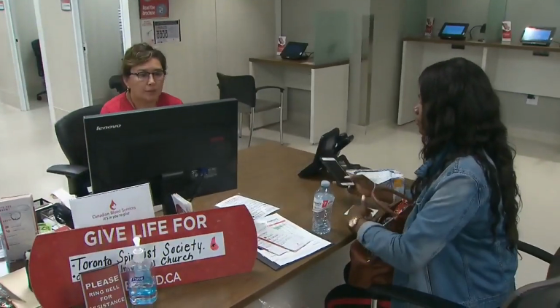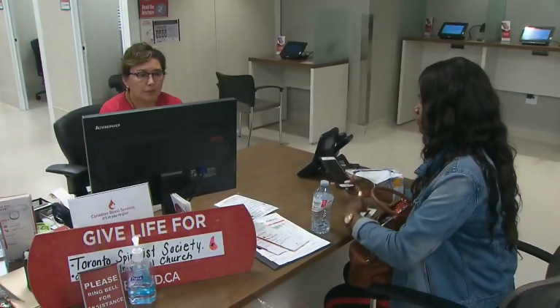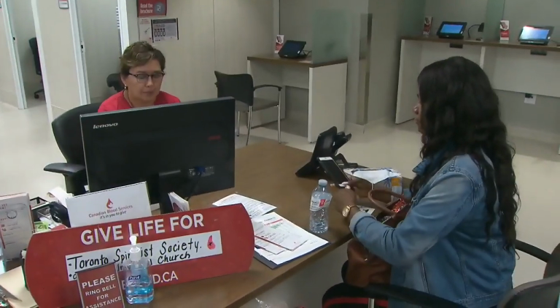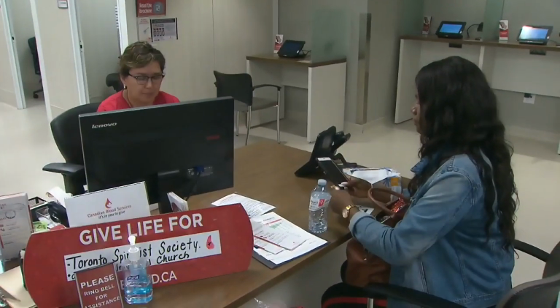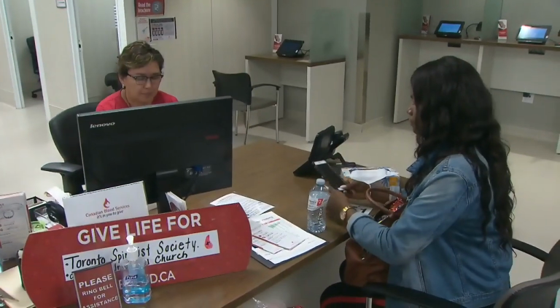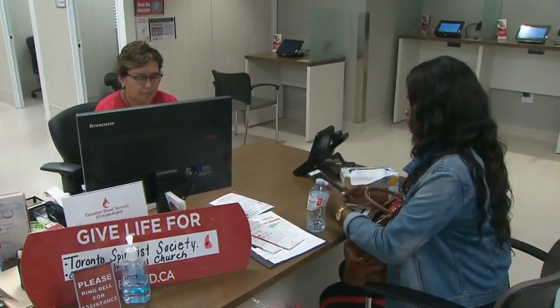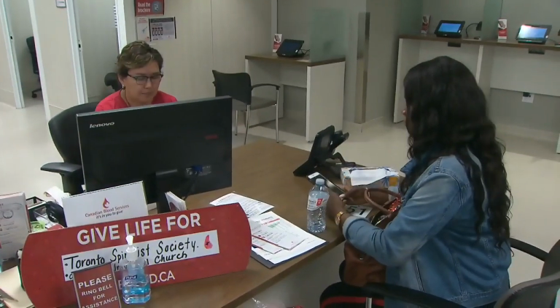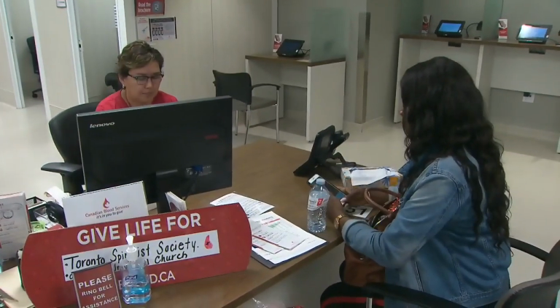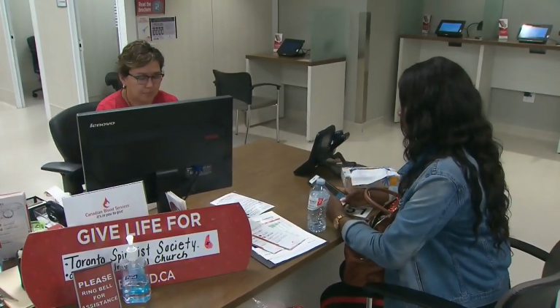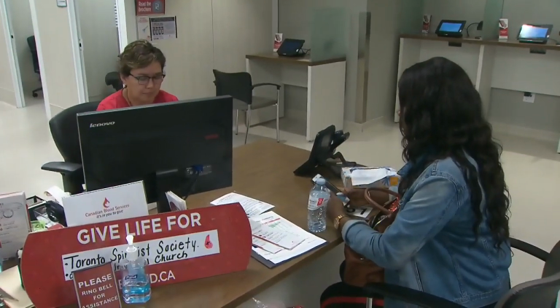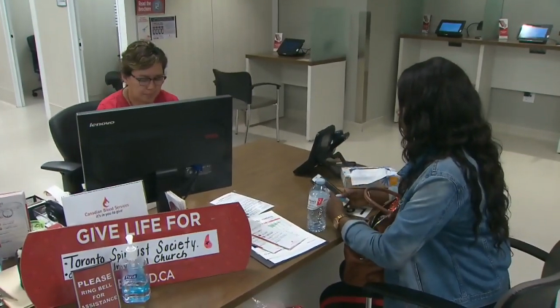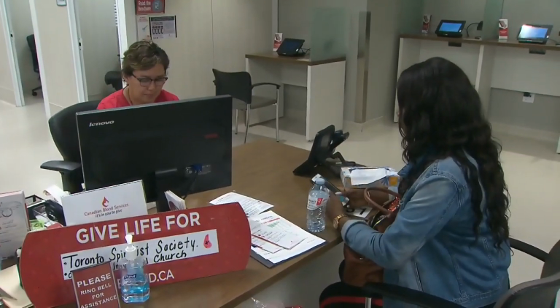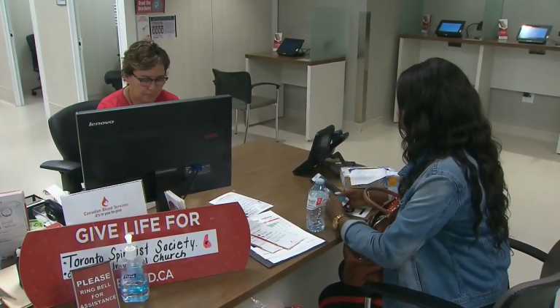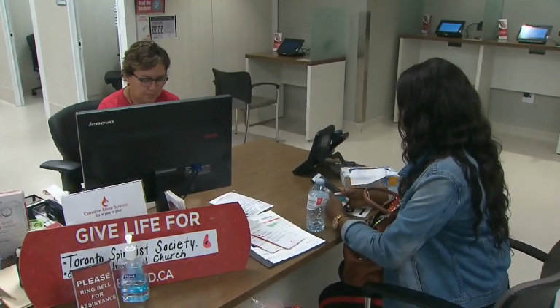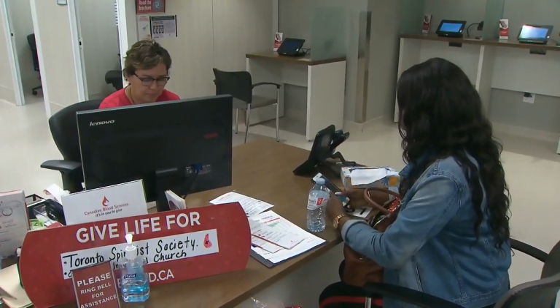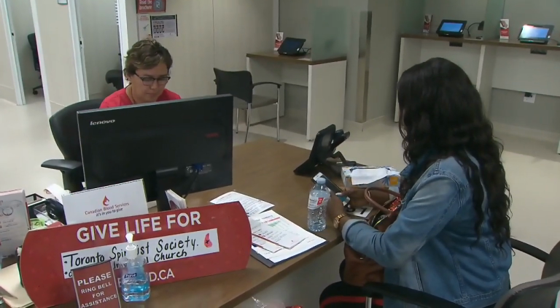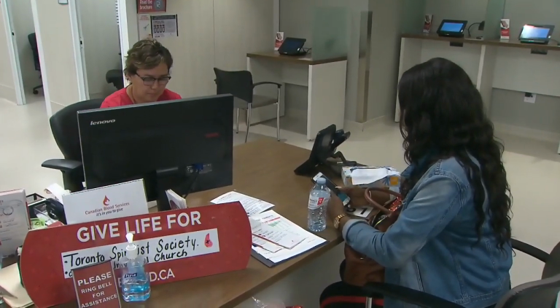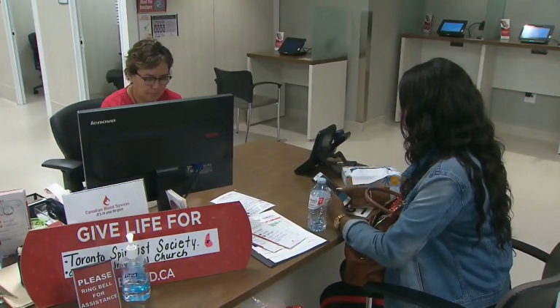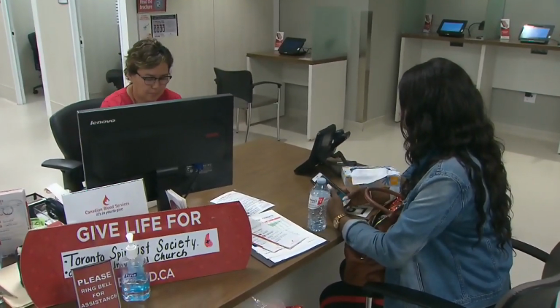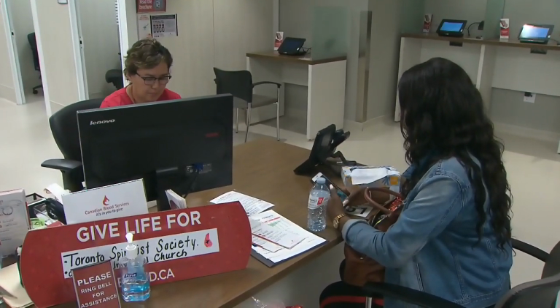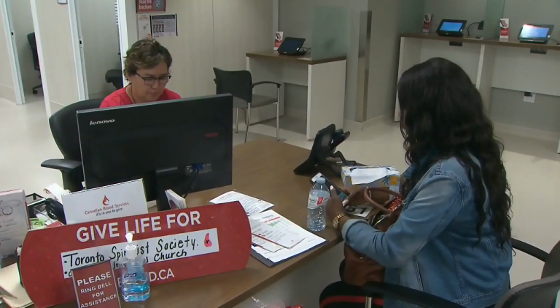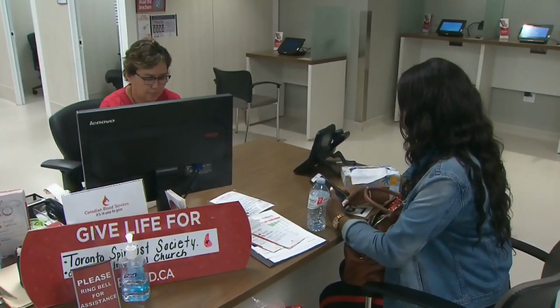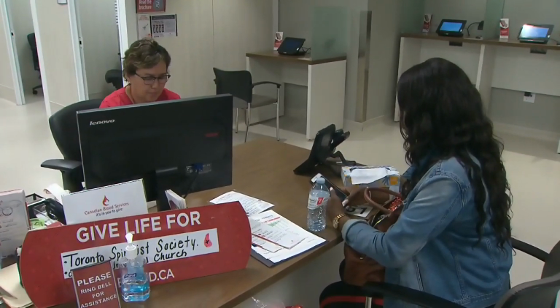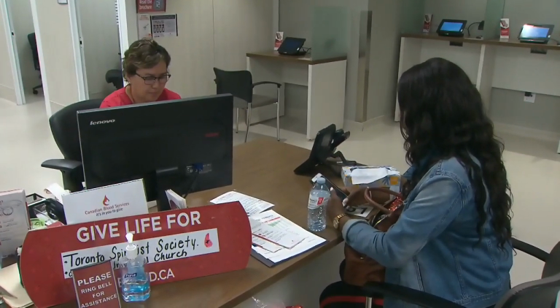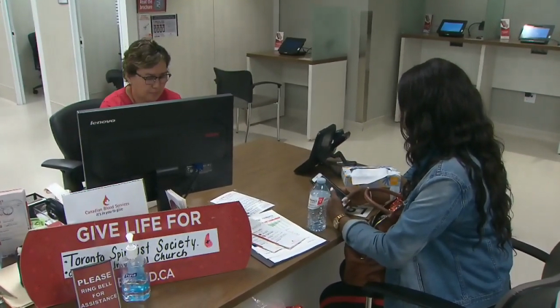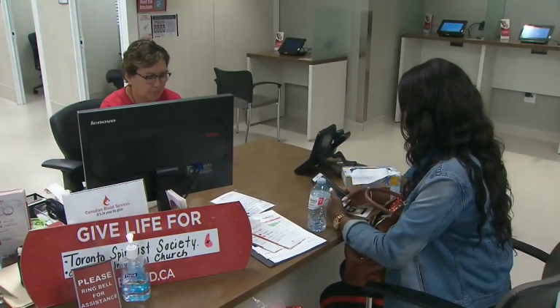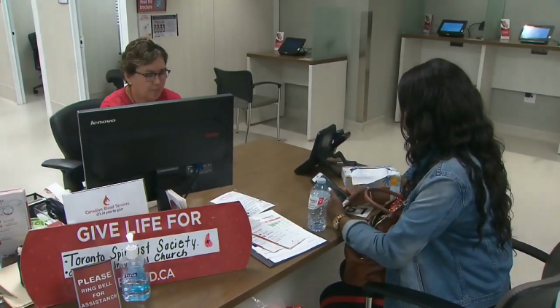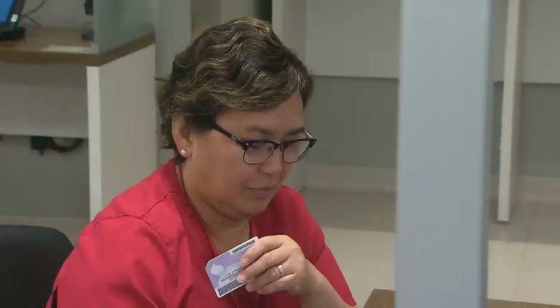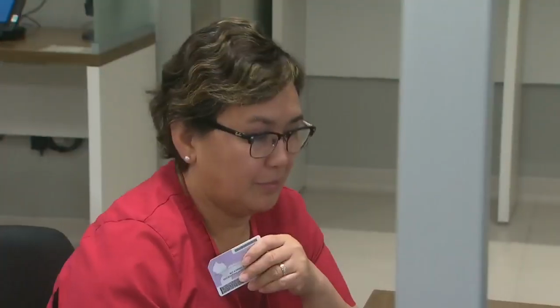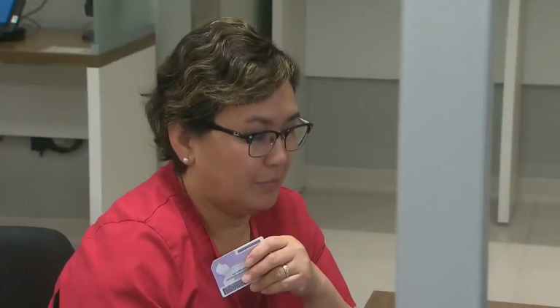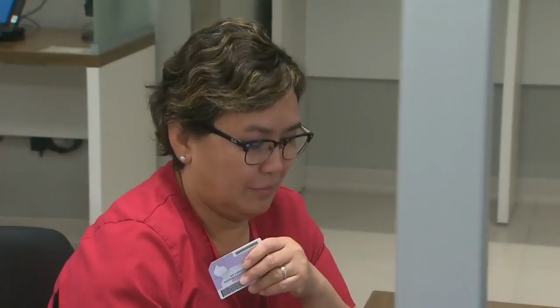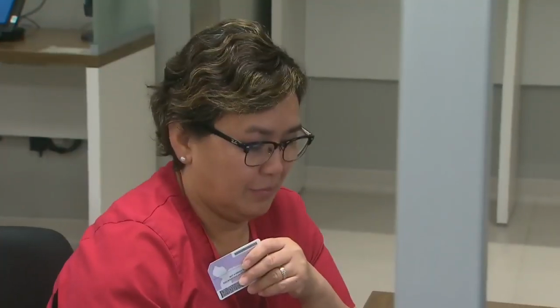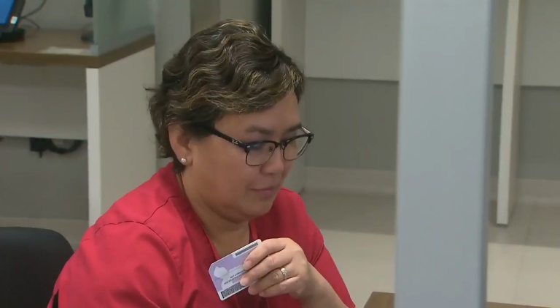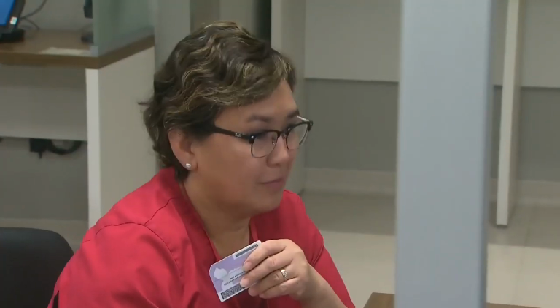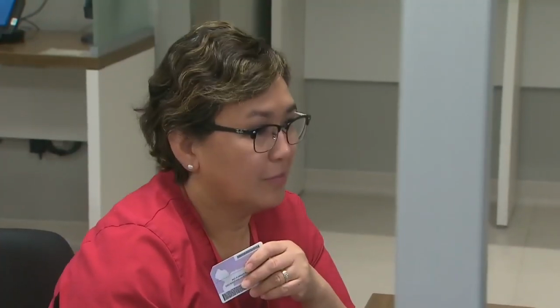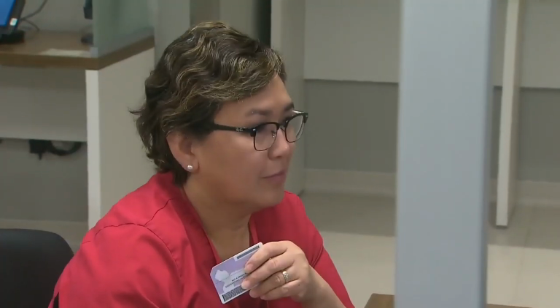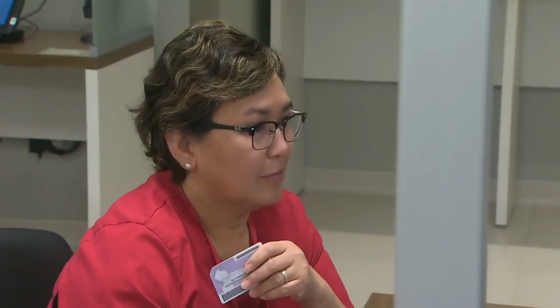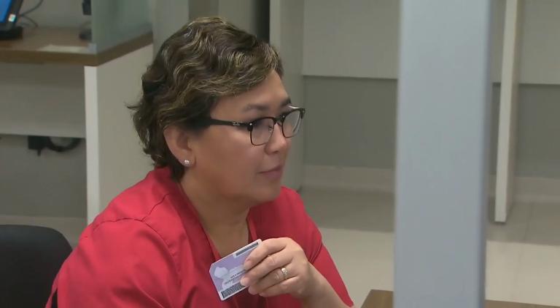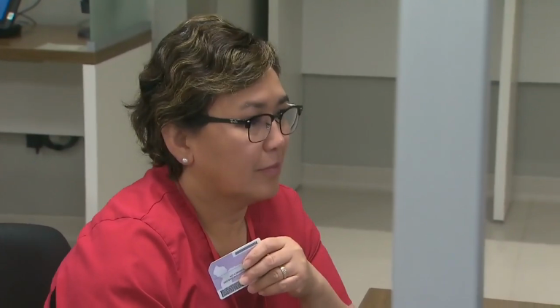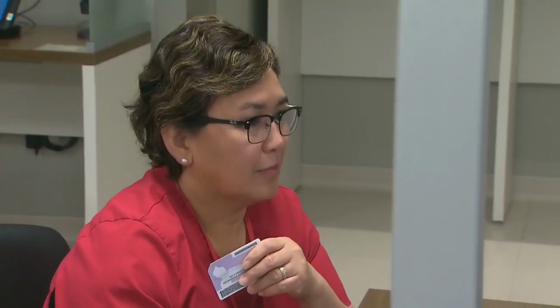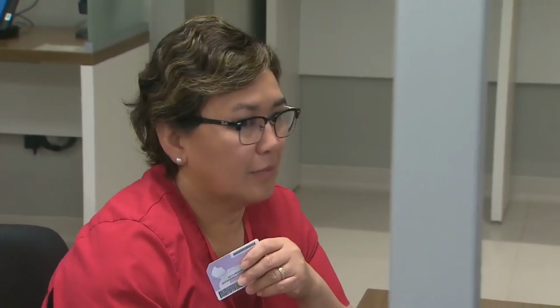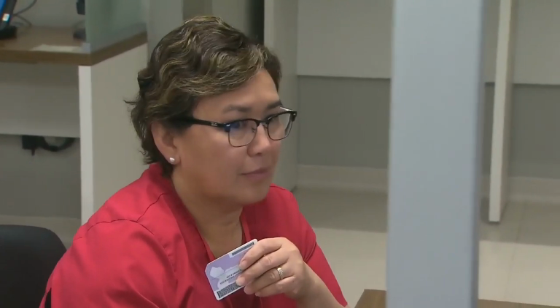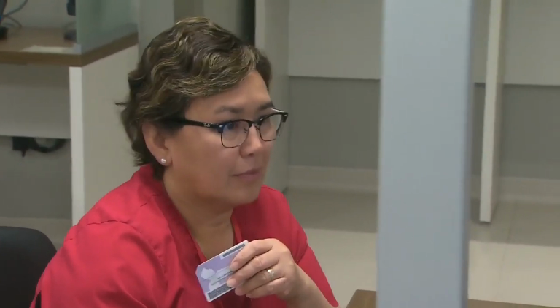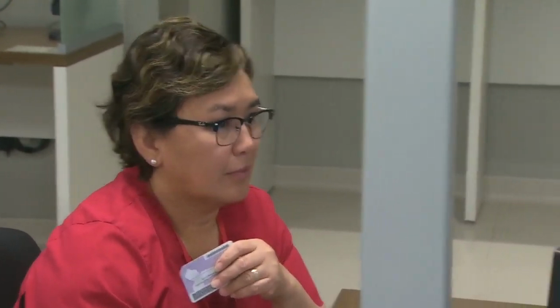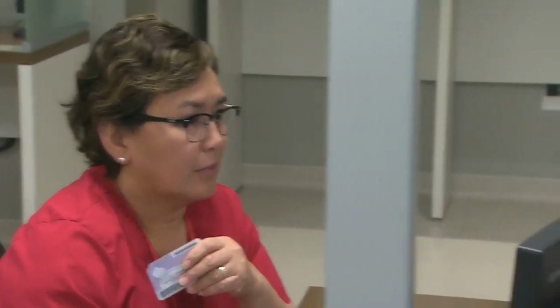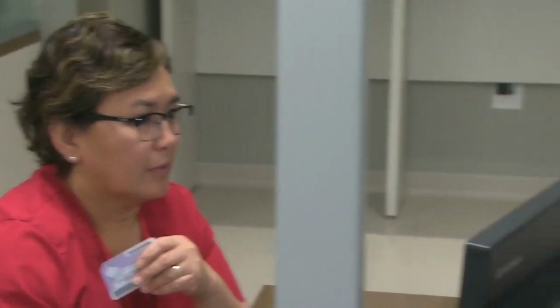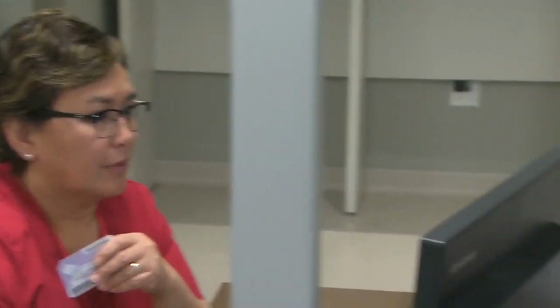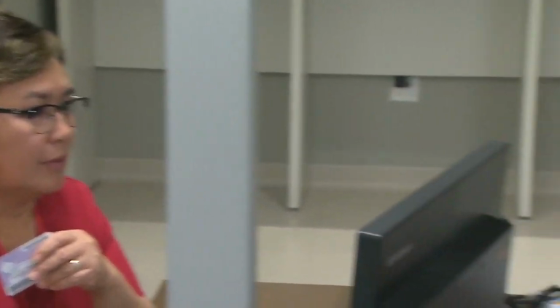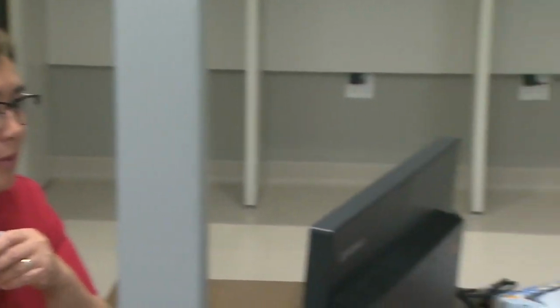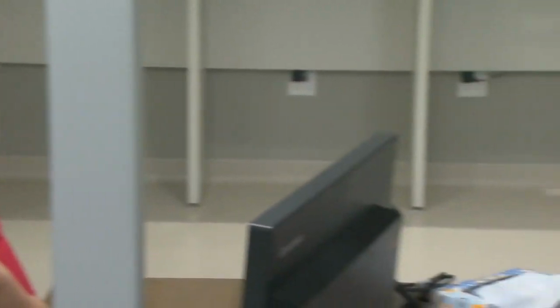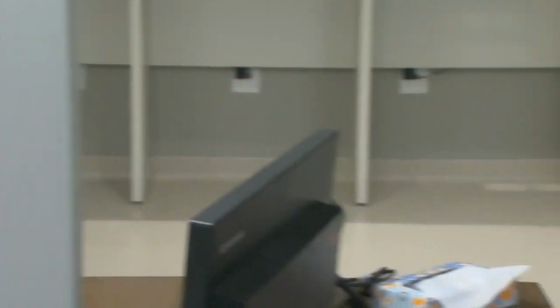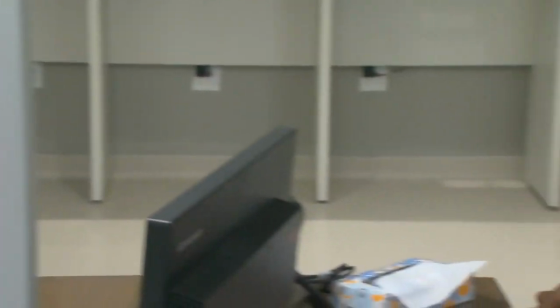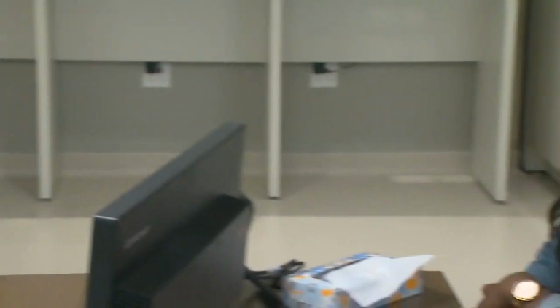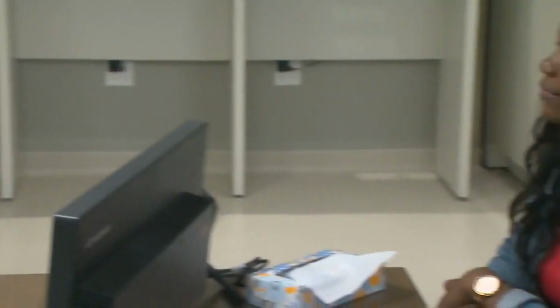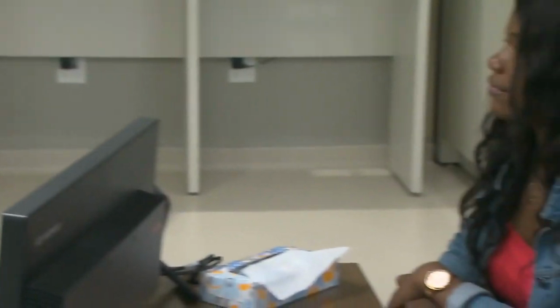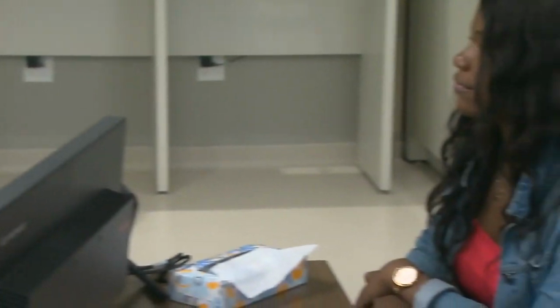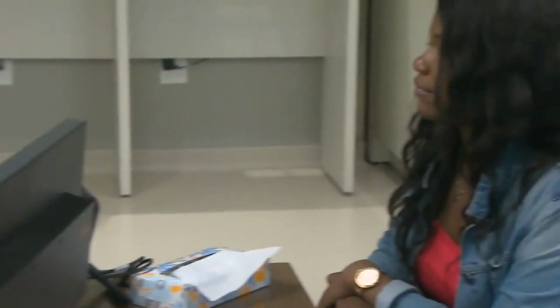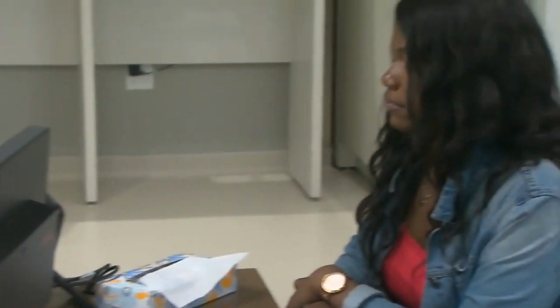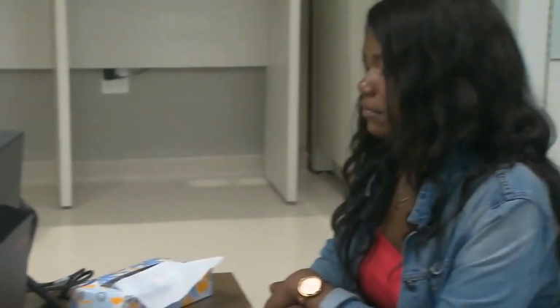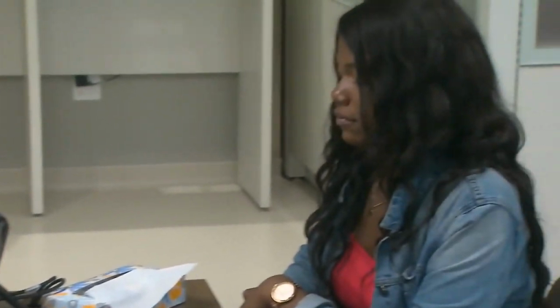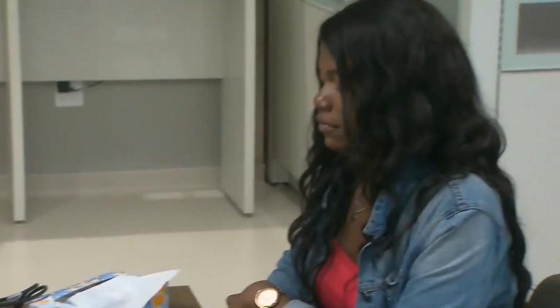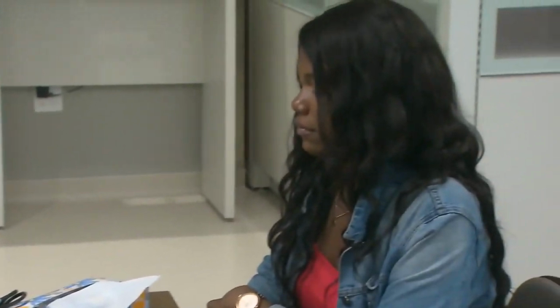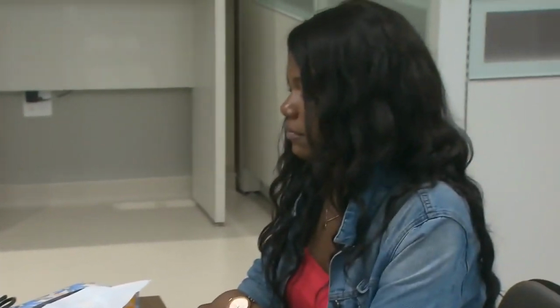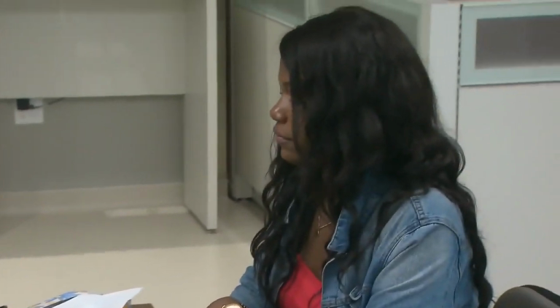Right now when people give blood, their blood type is one of the pieces of information needed. But in the future, blood type may become irrelevant.